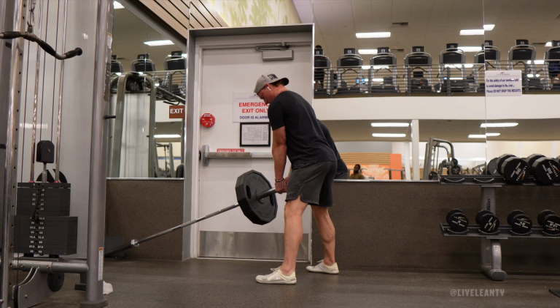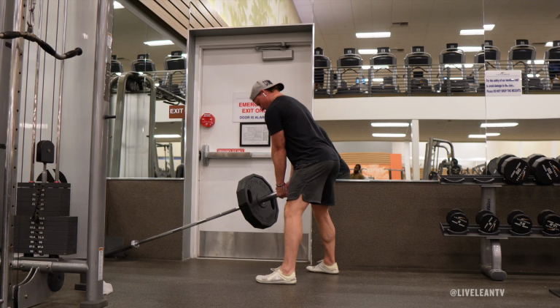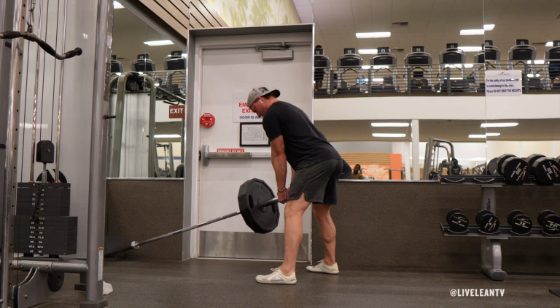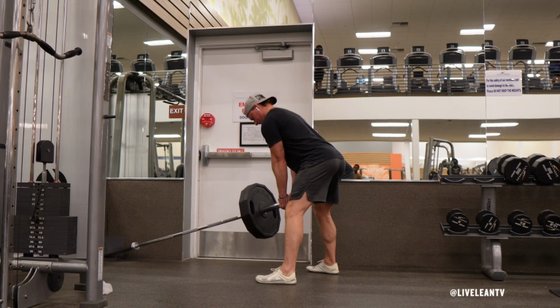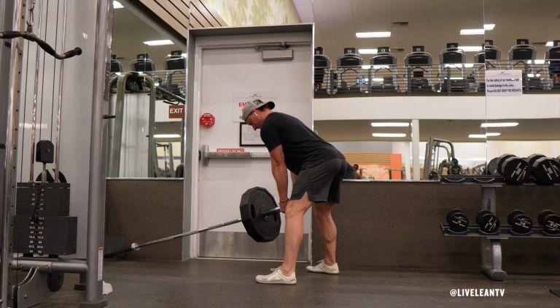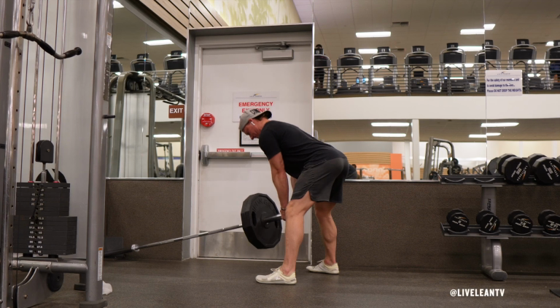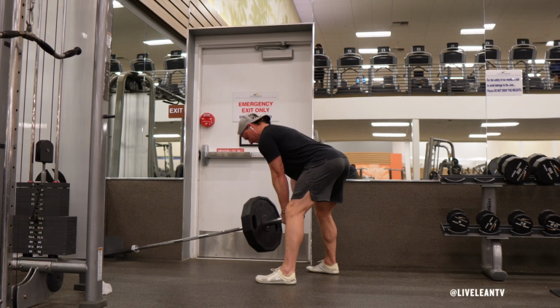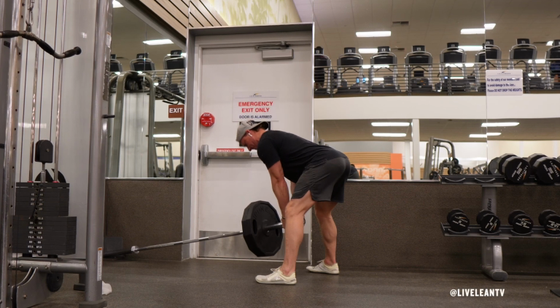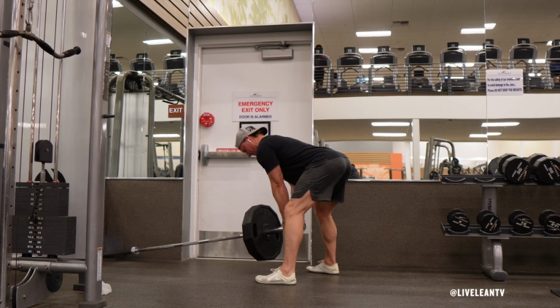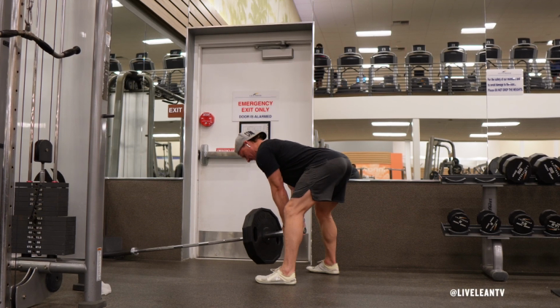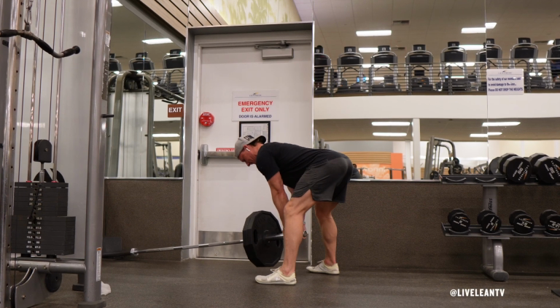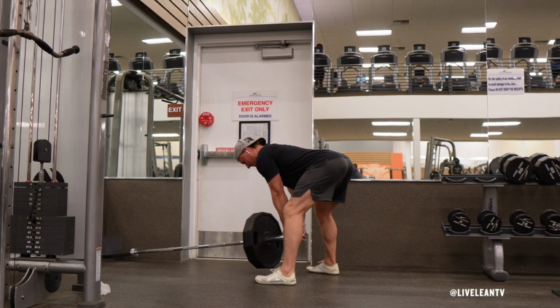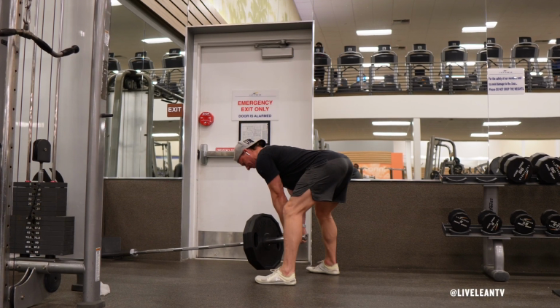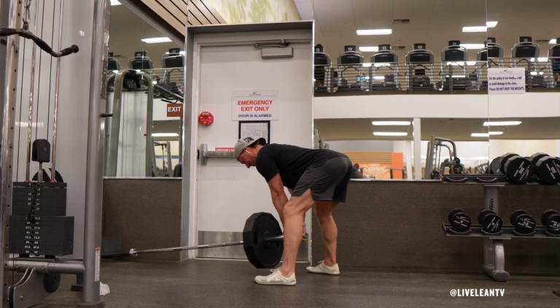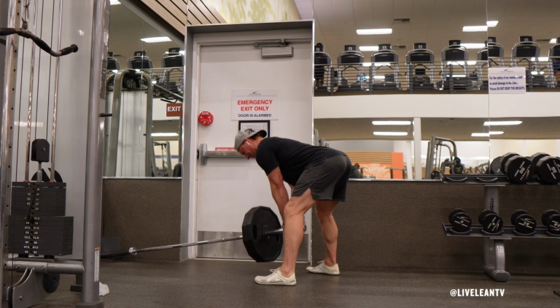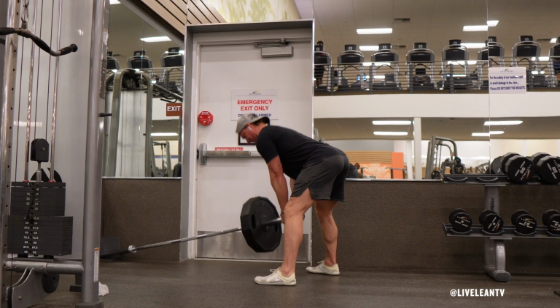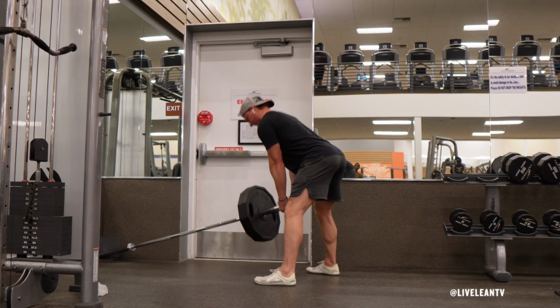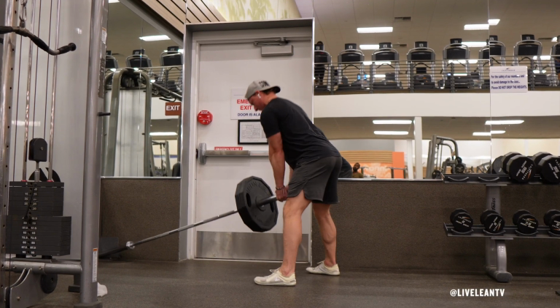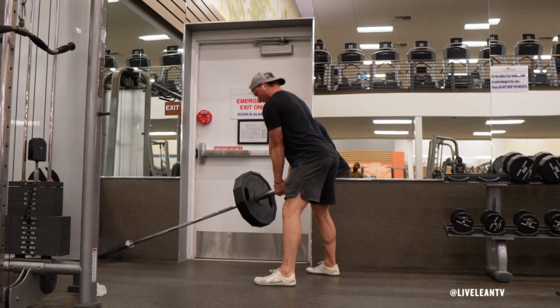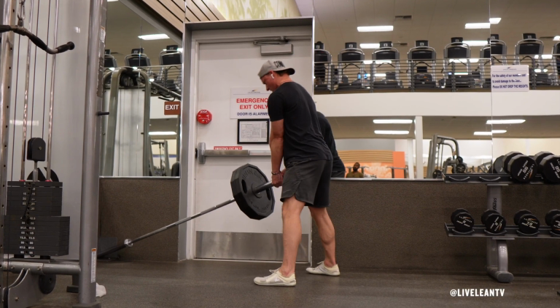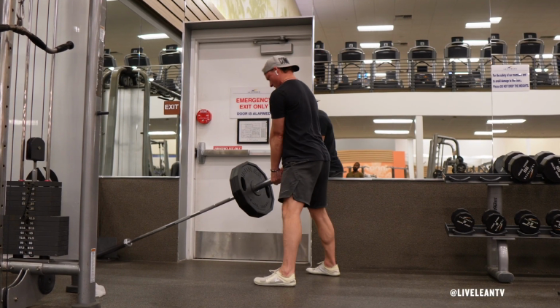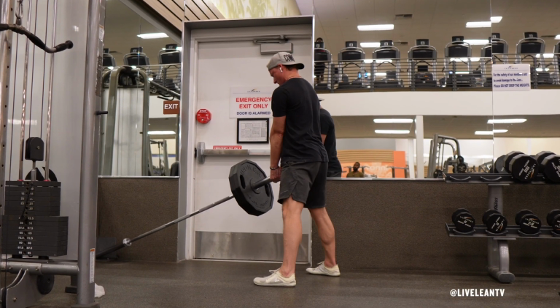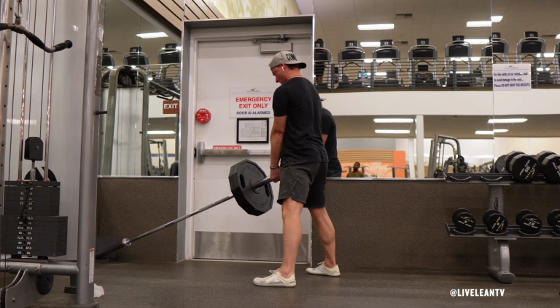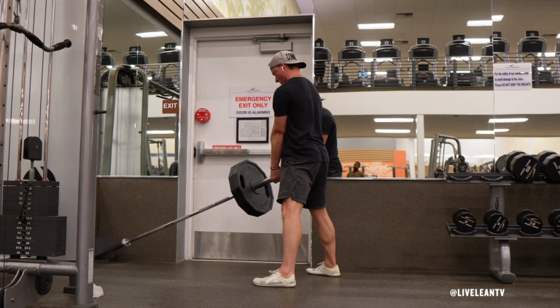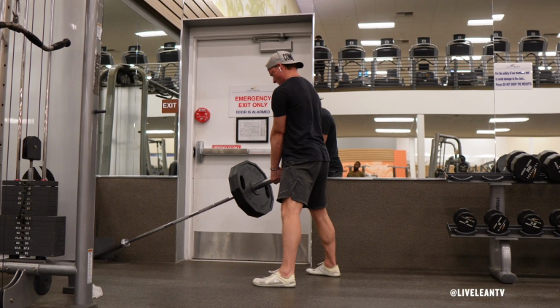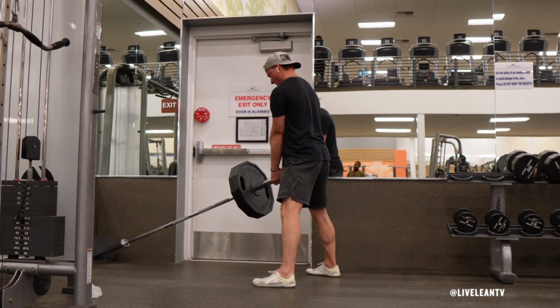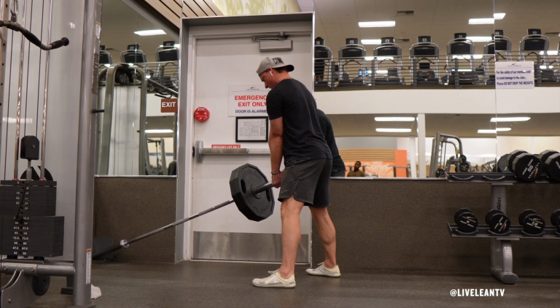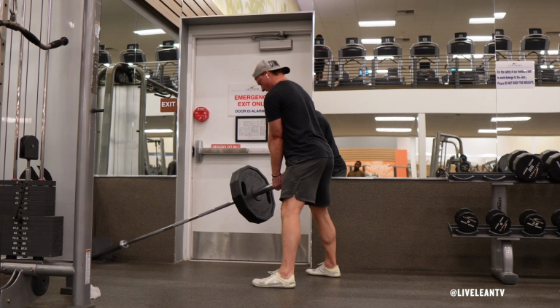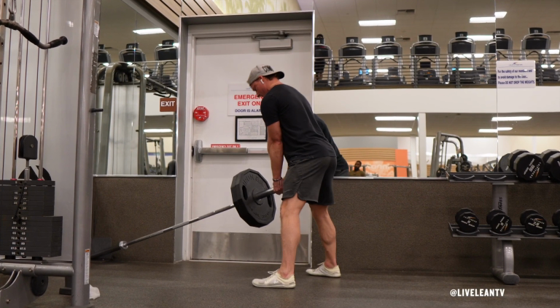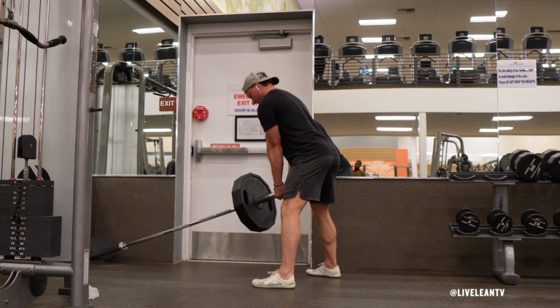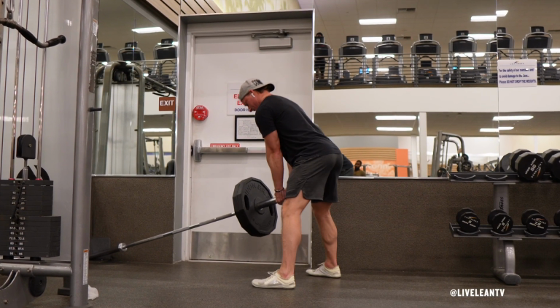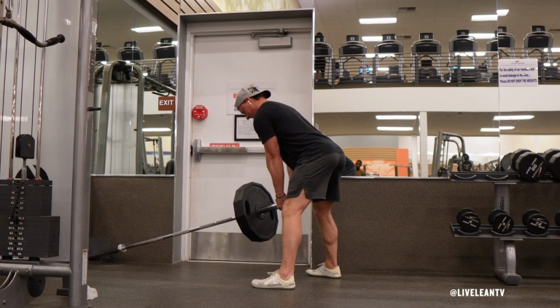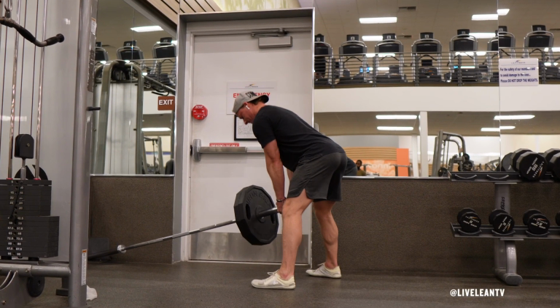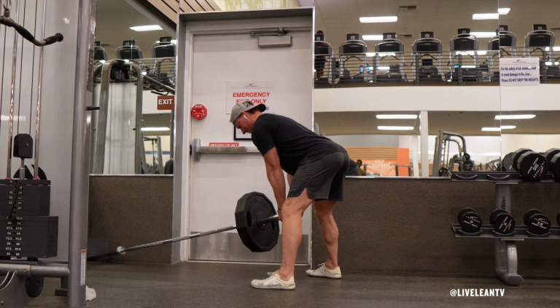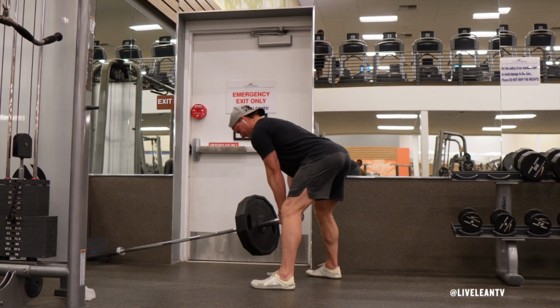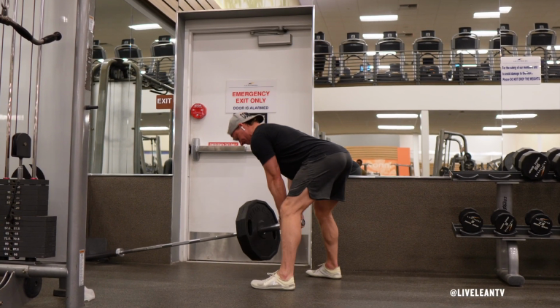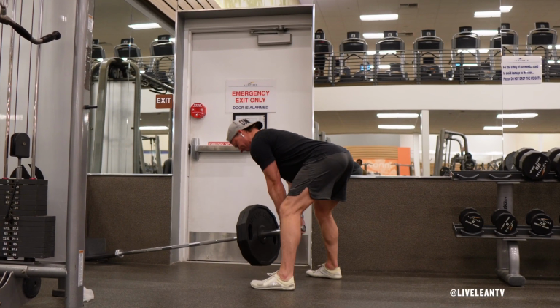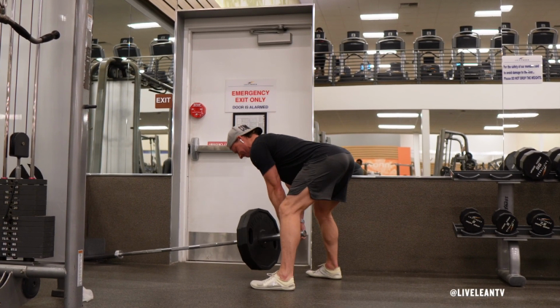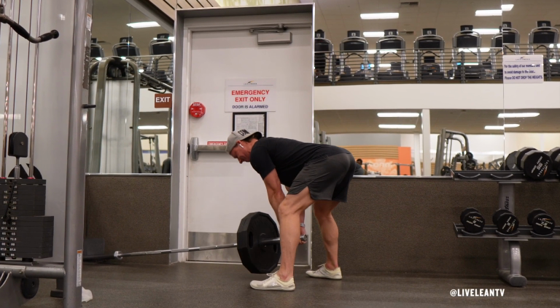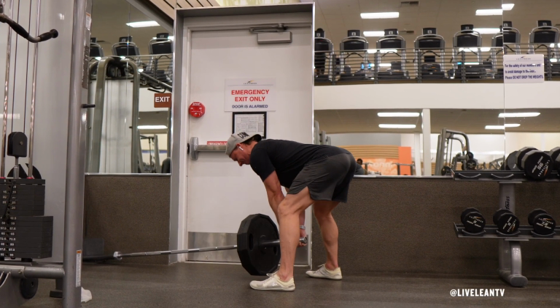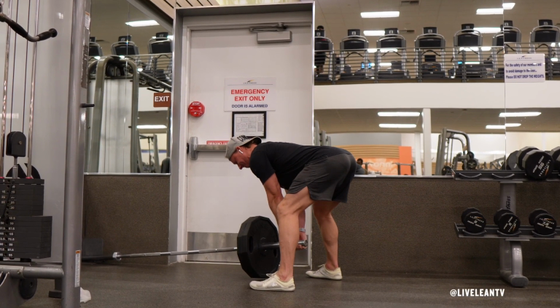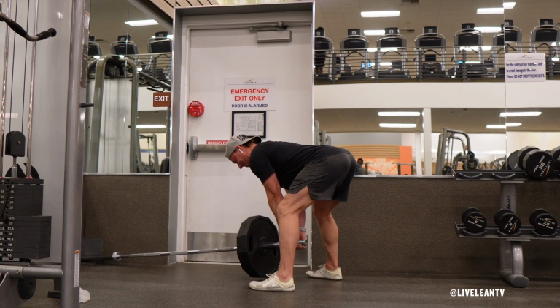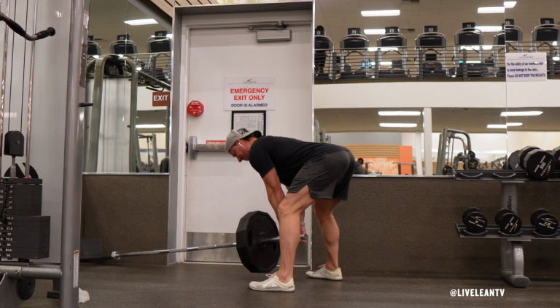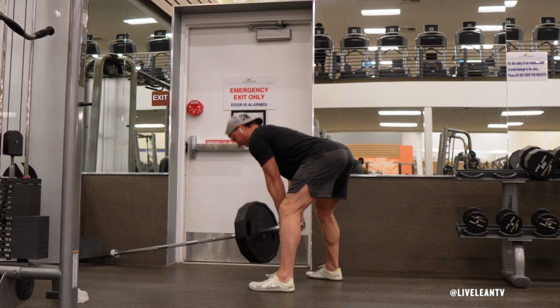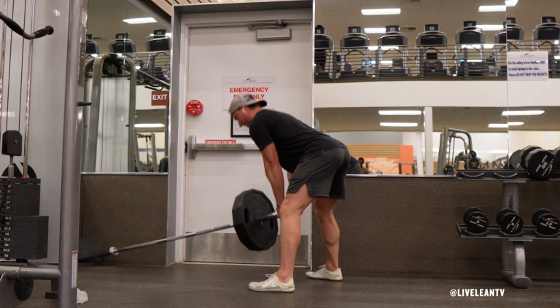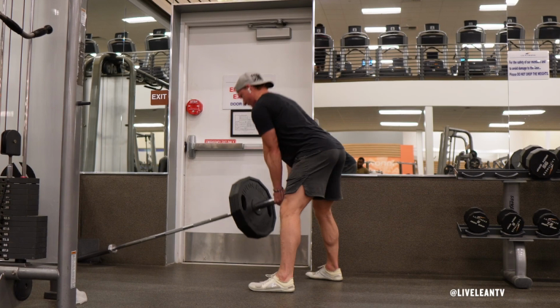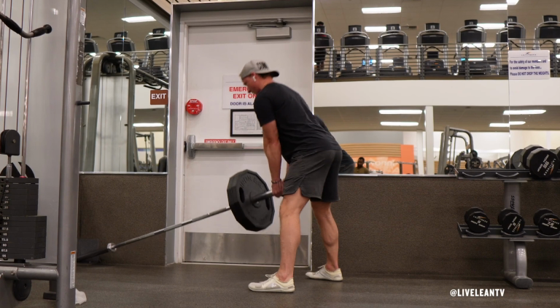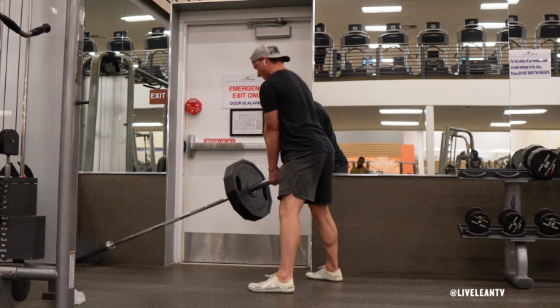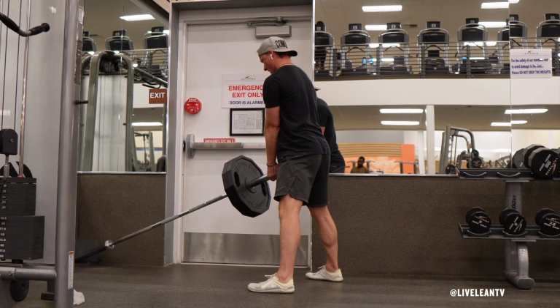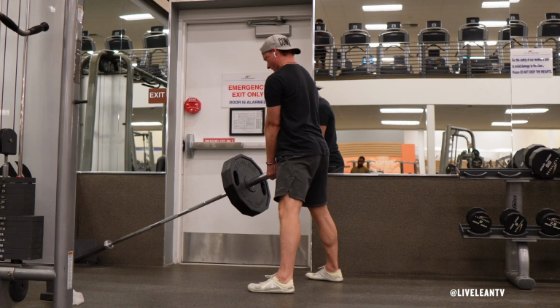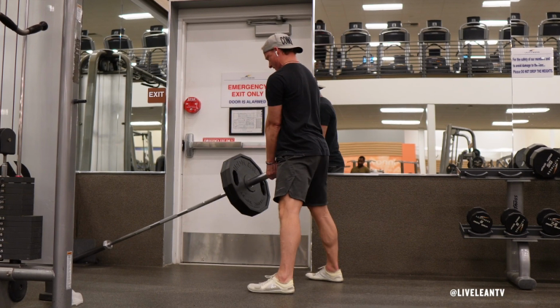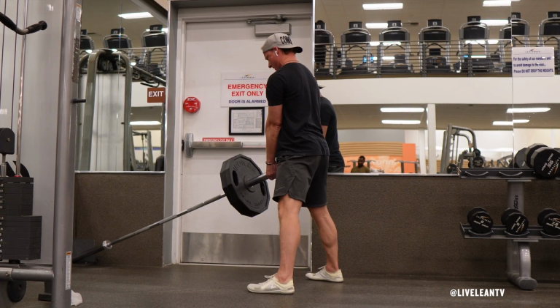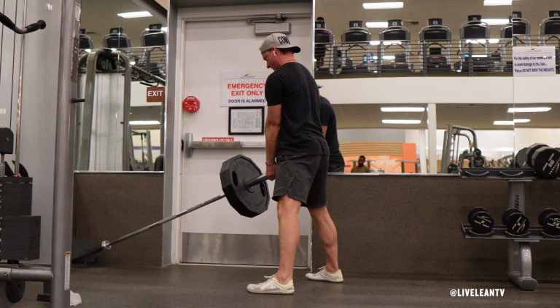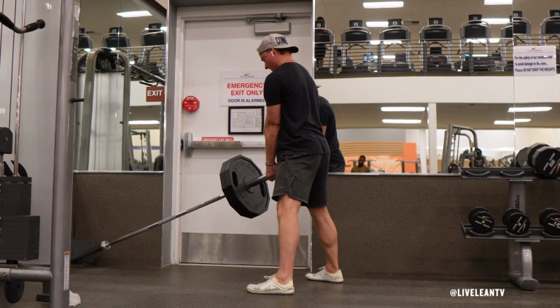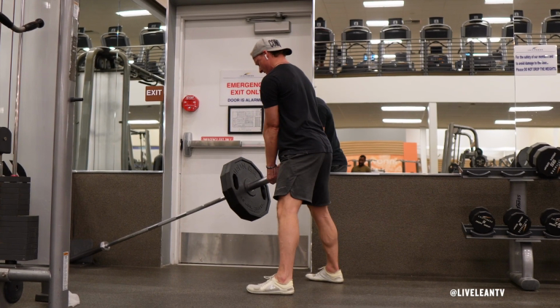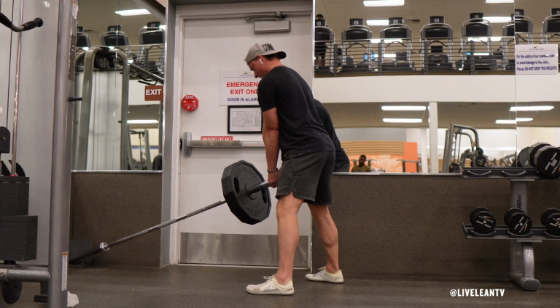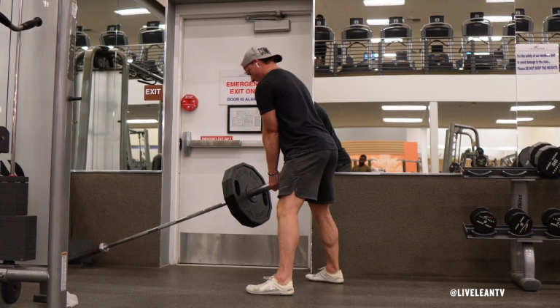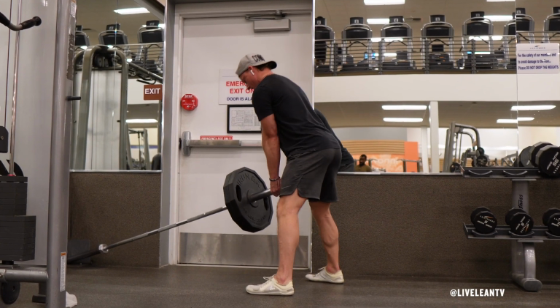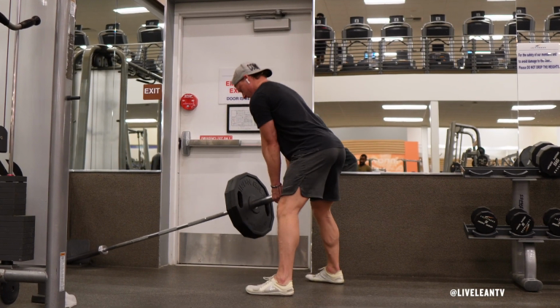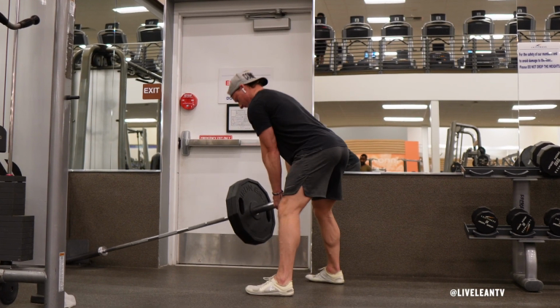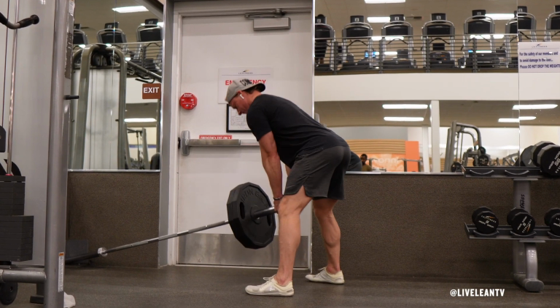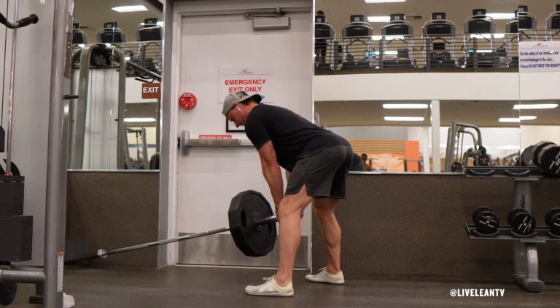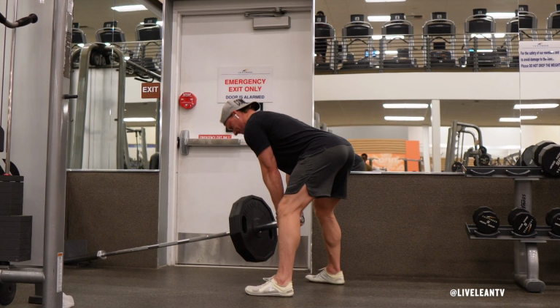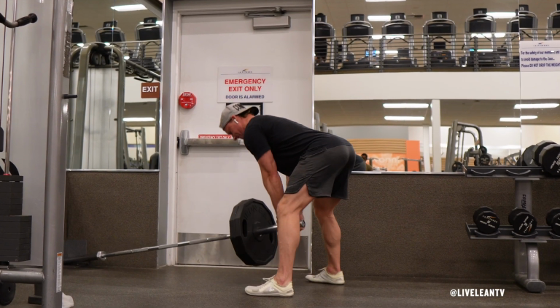The Landmine Romanian Deadlift, also known as the Landmine RDL, is an effective exercise for targeting the hamstrings, glutes, and lower back.